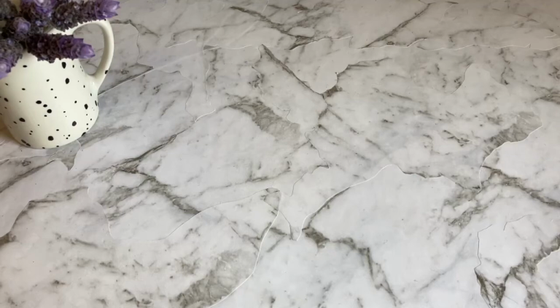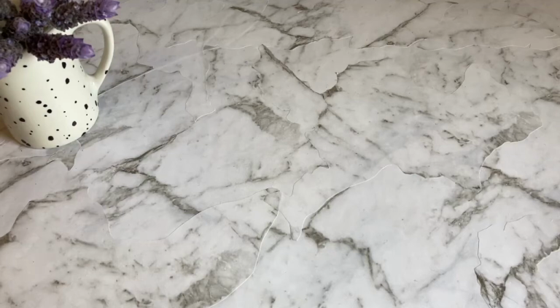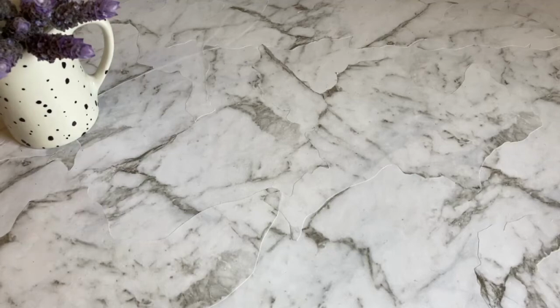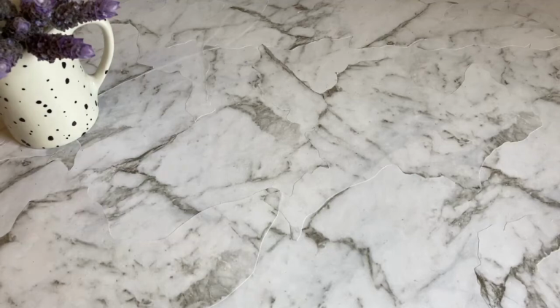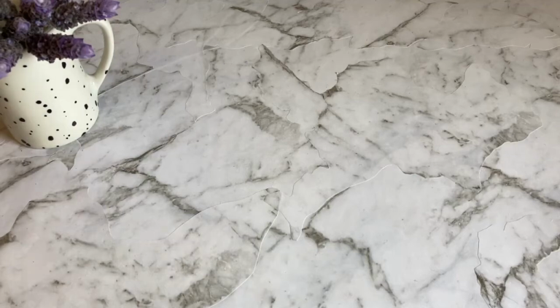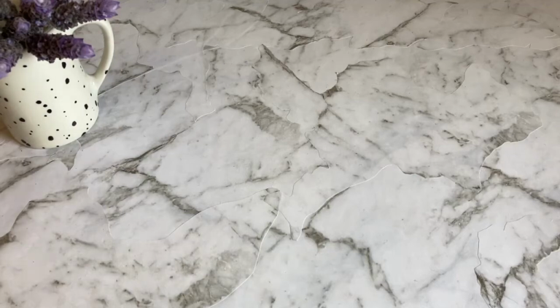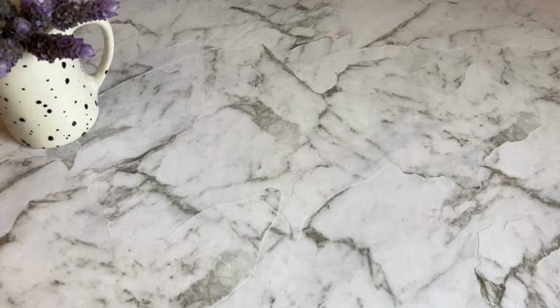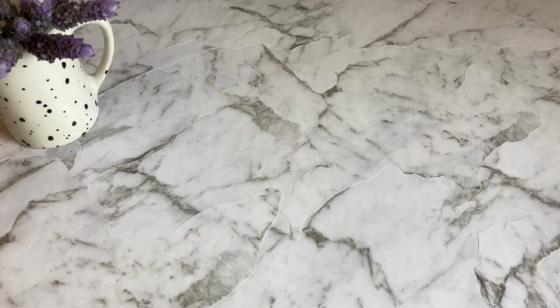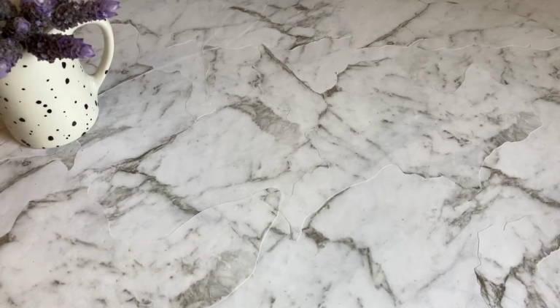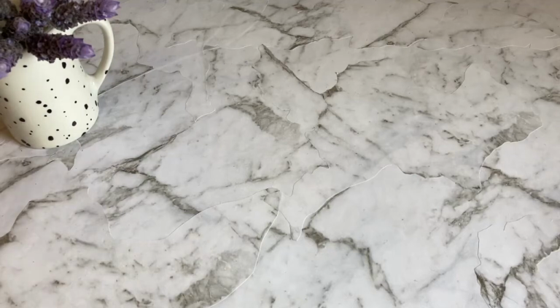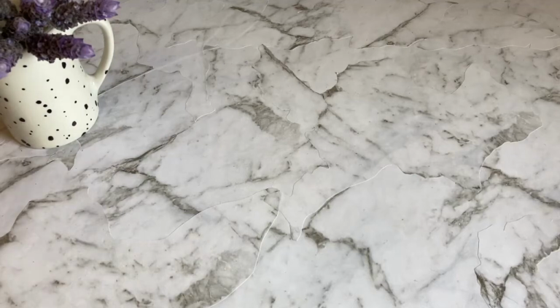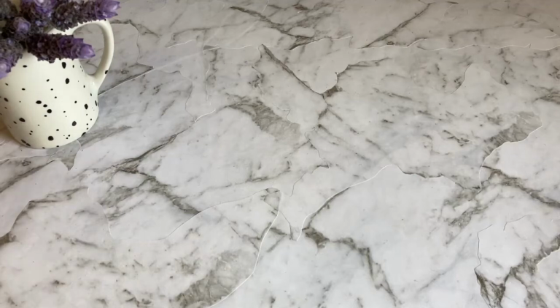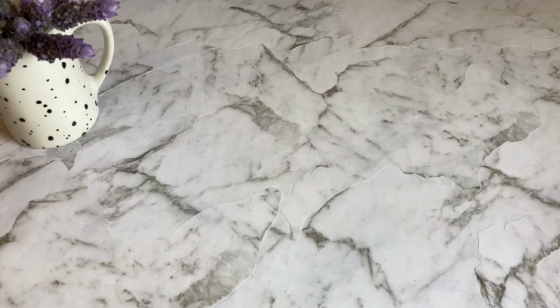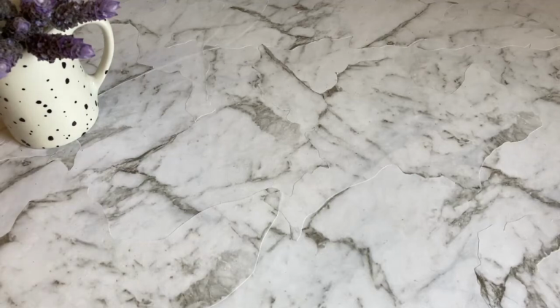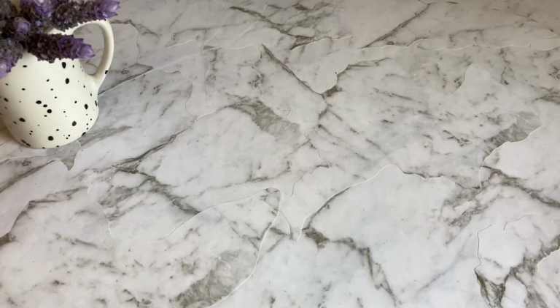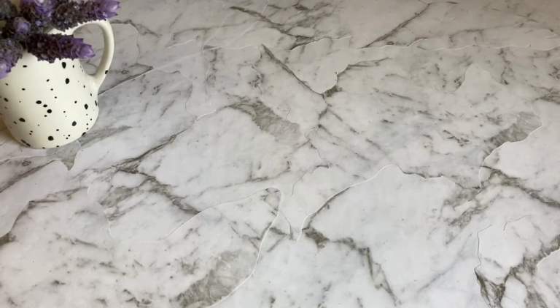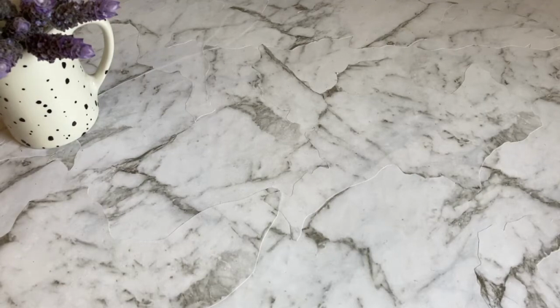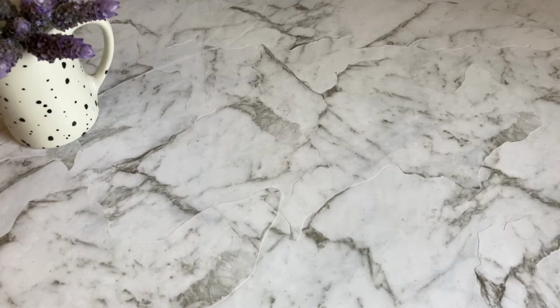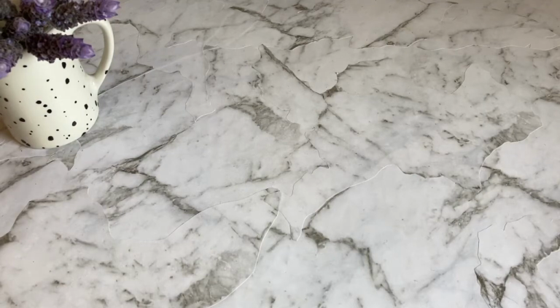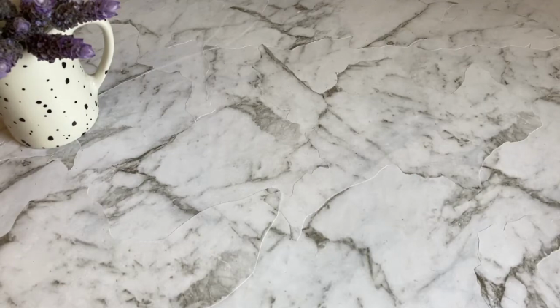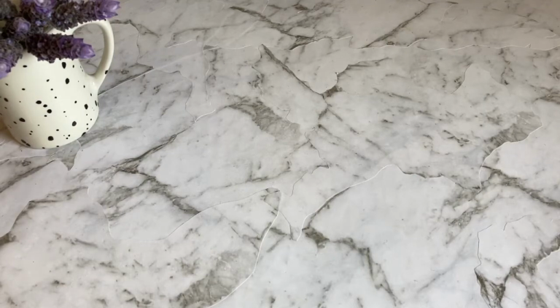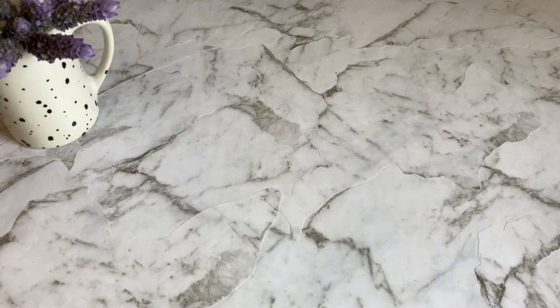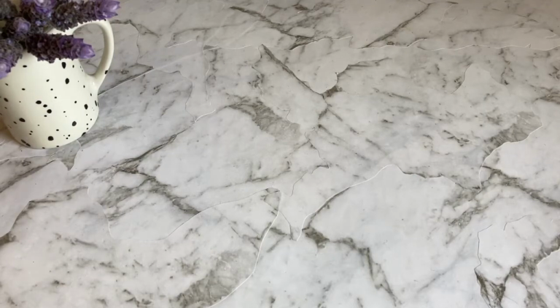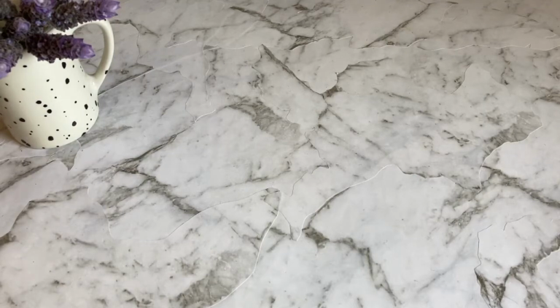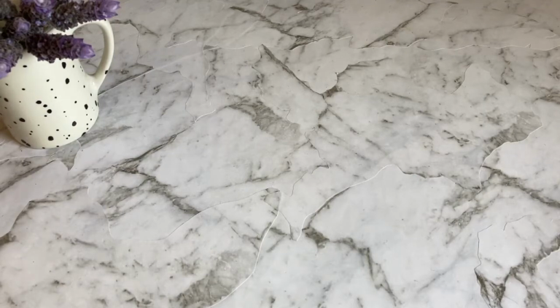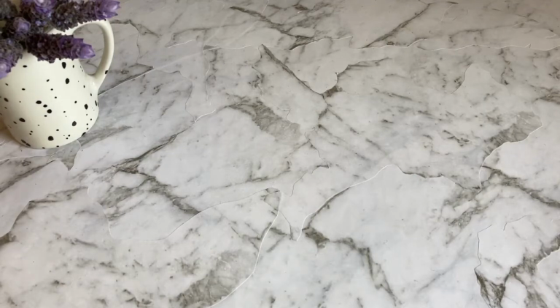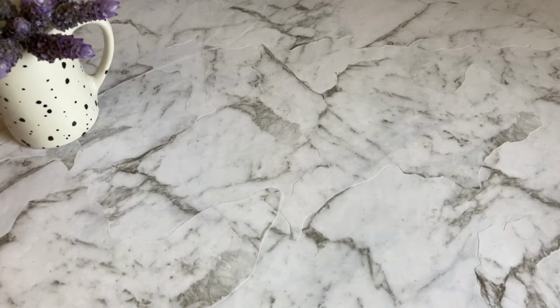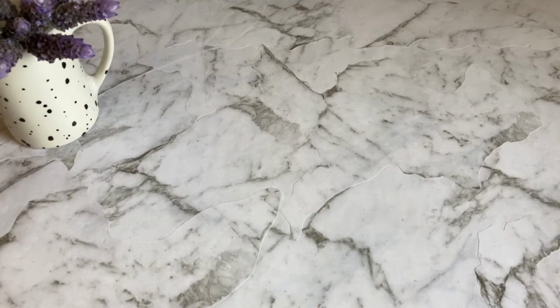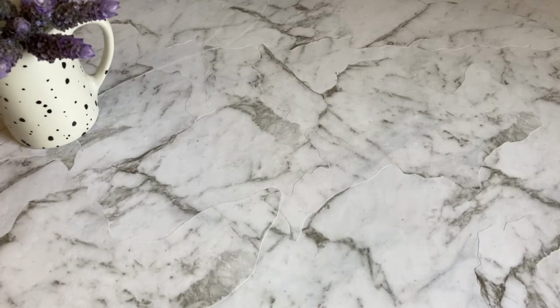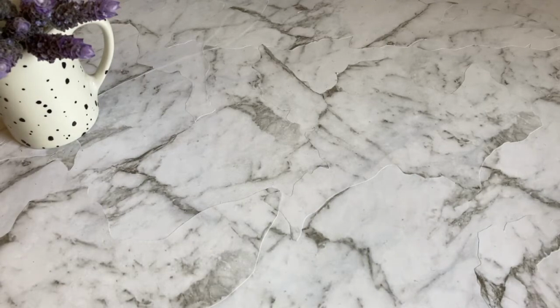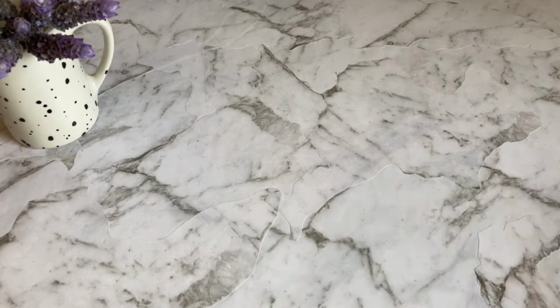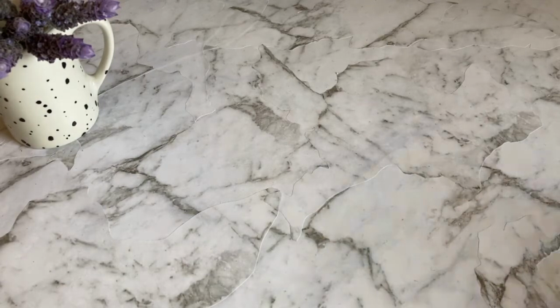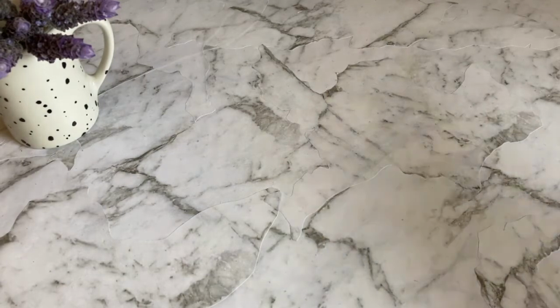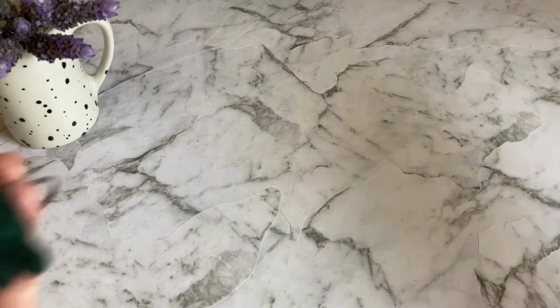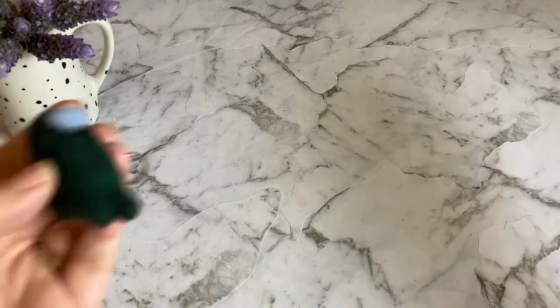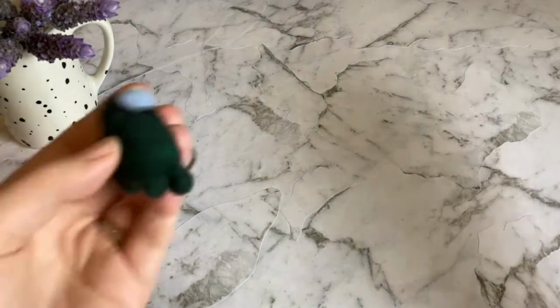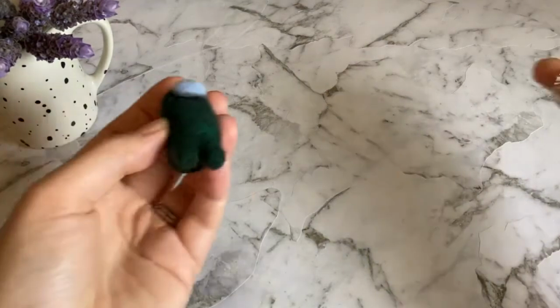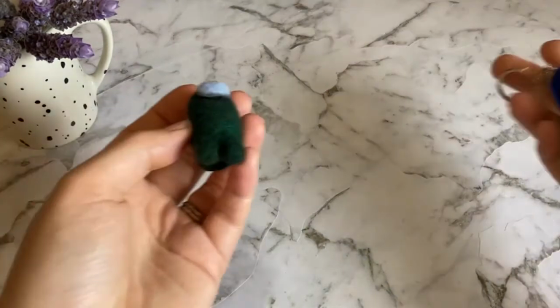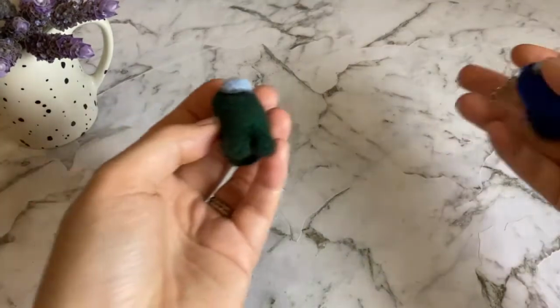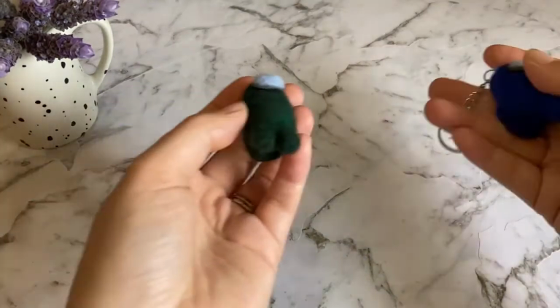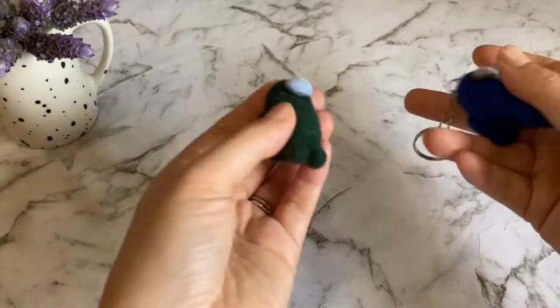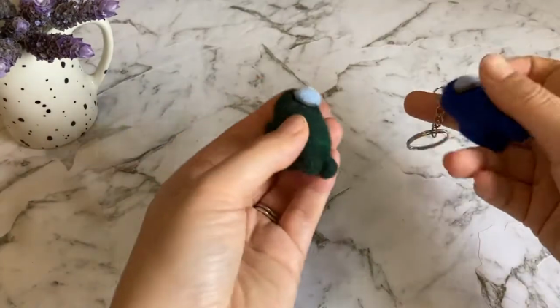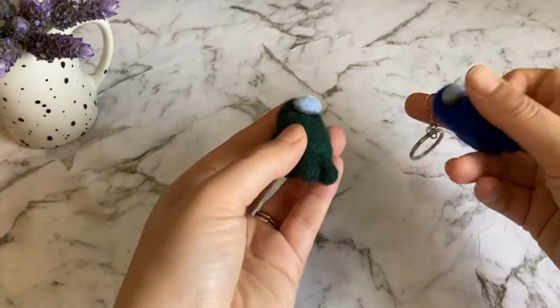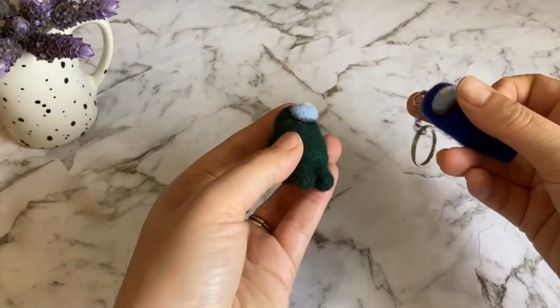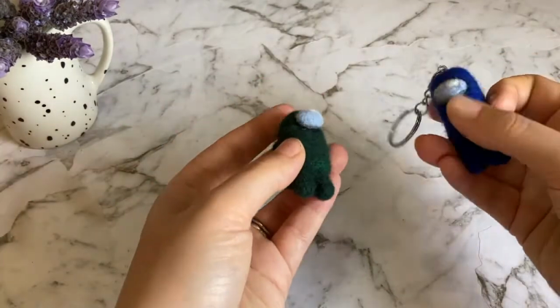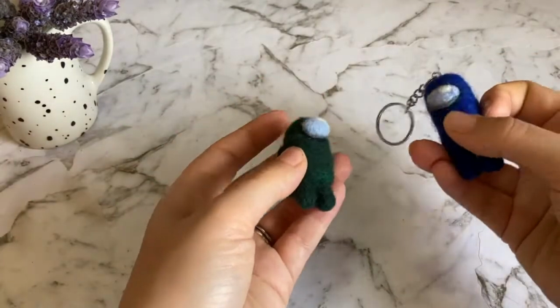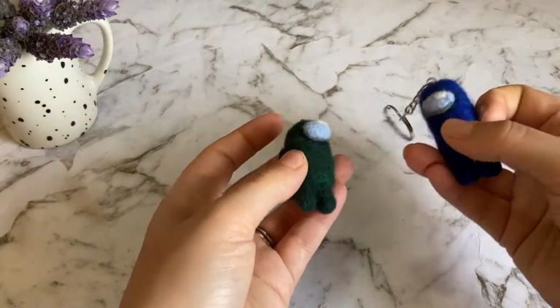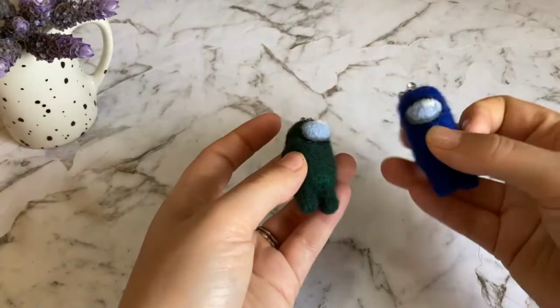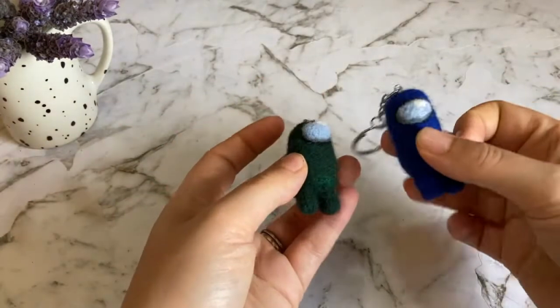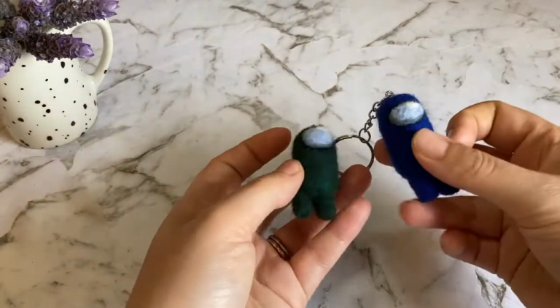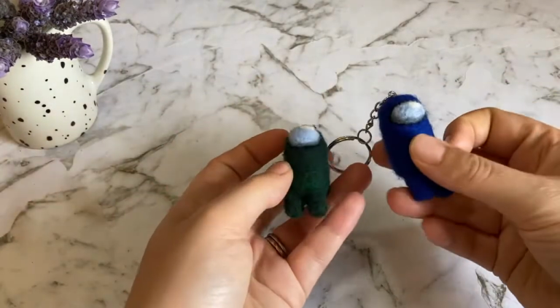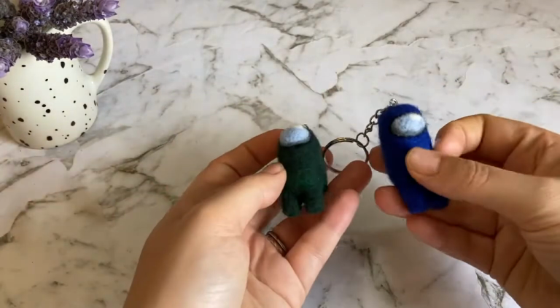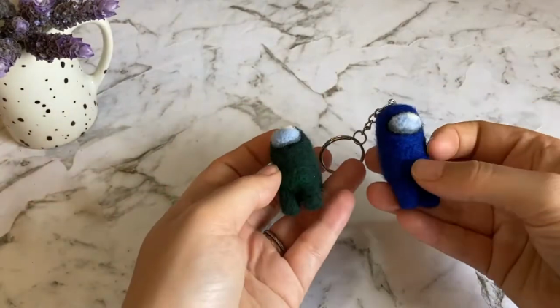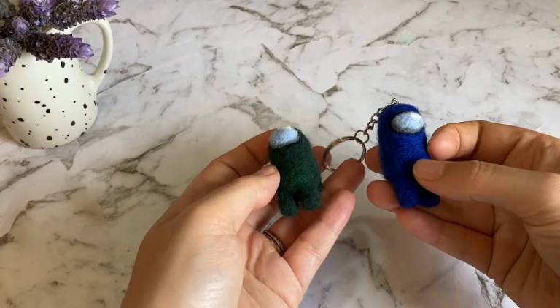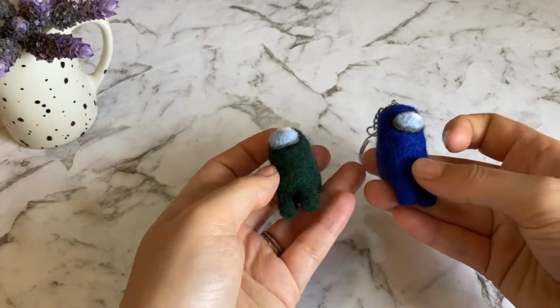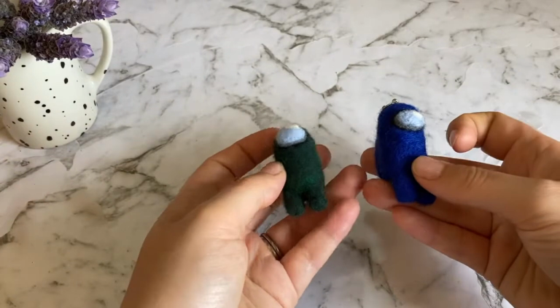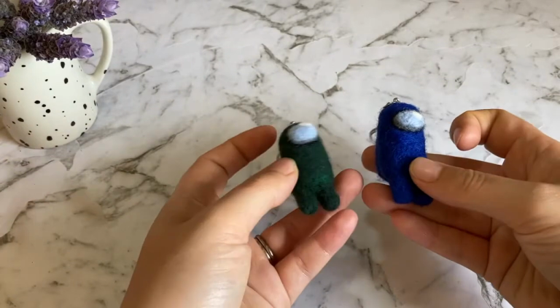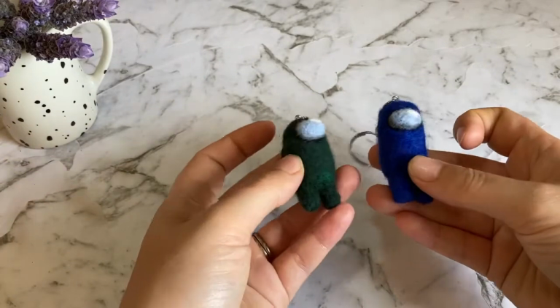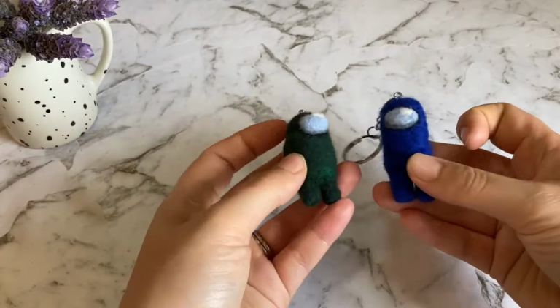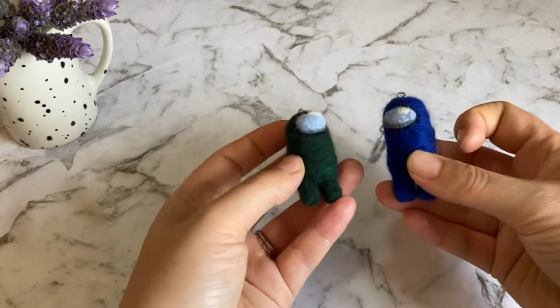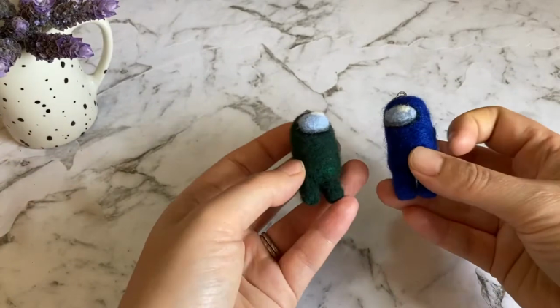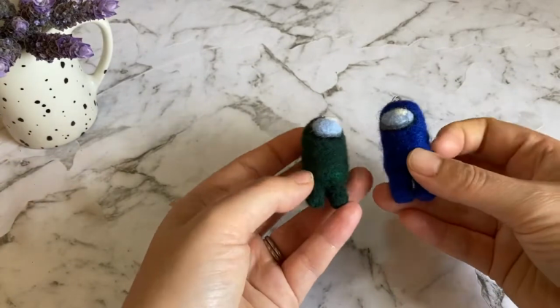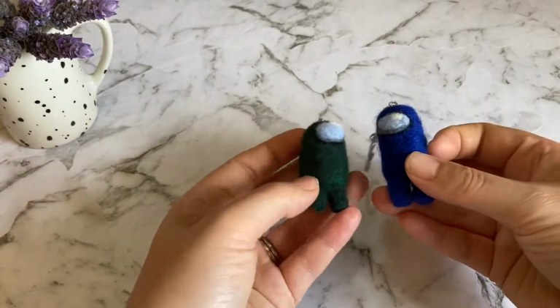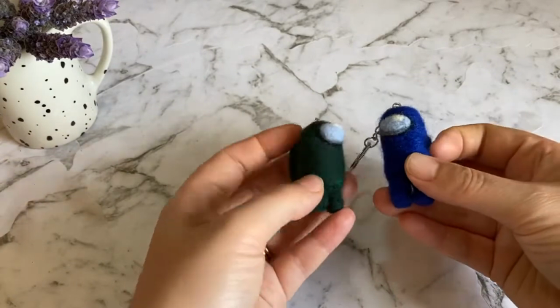Hey guys! Welcome to Felting Fandom. My name is Kari. Today I'll be showing you how to make an Among Us keychain.